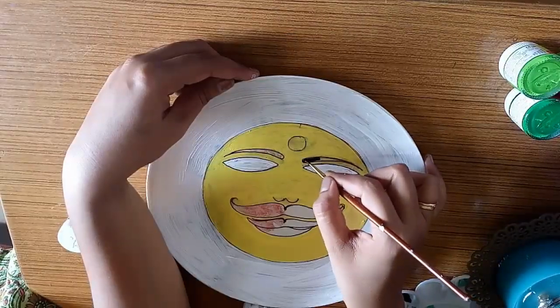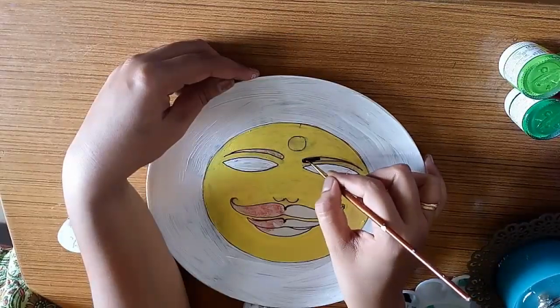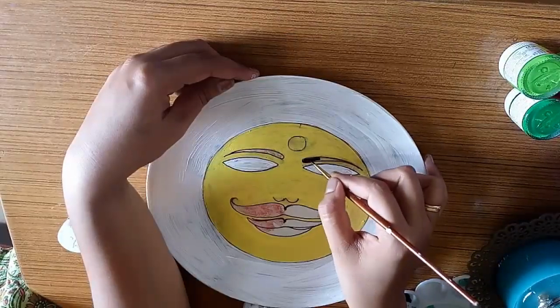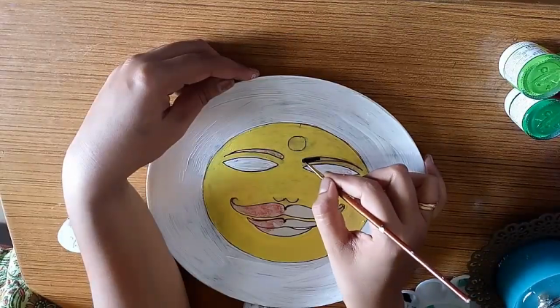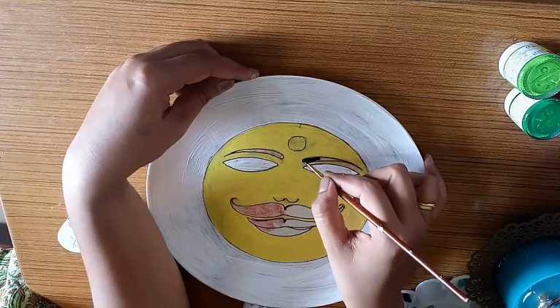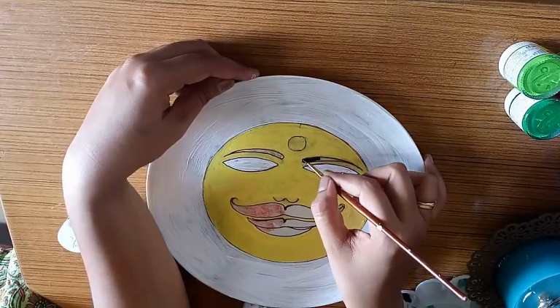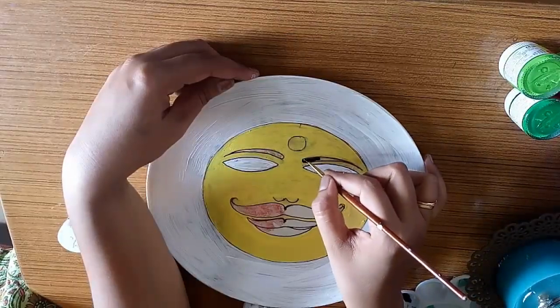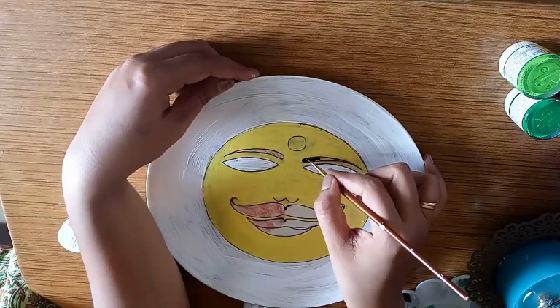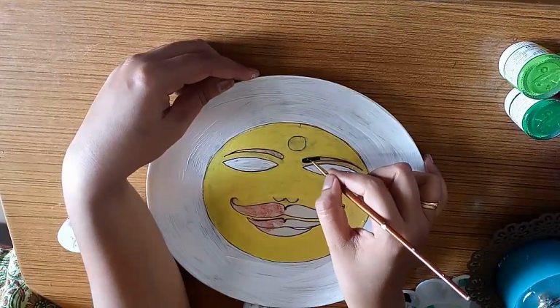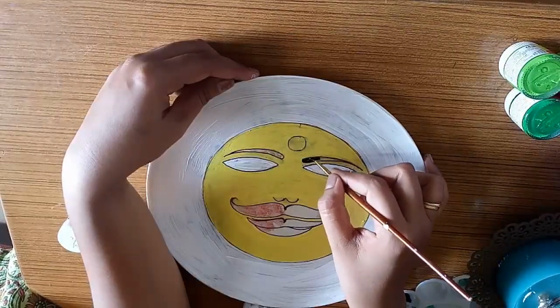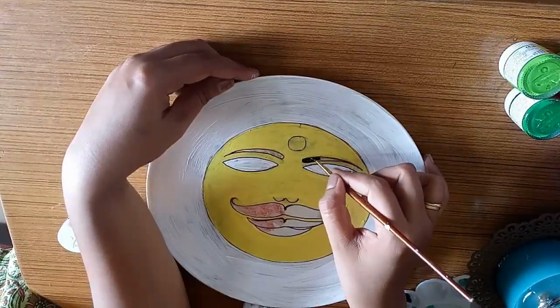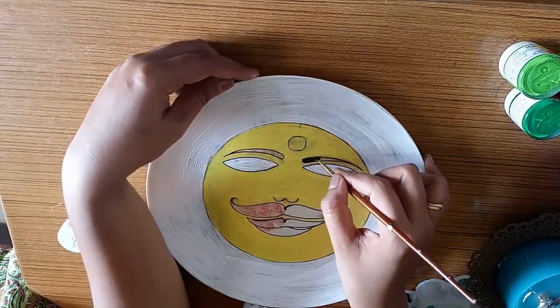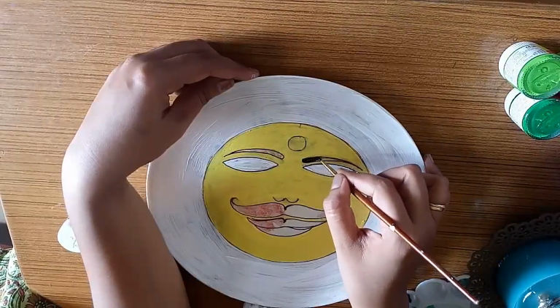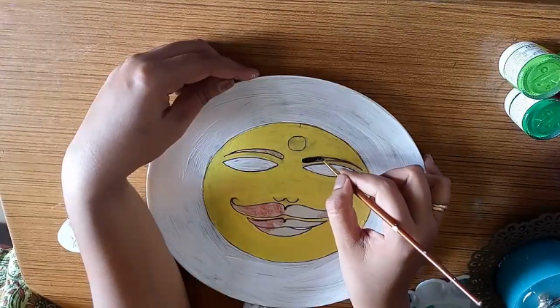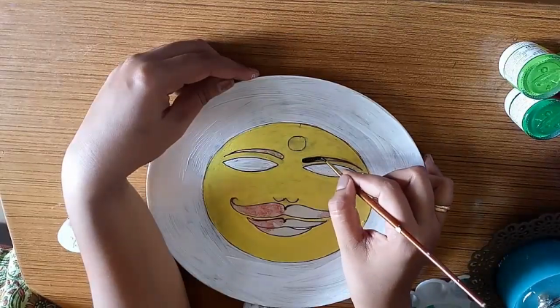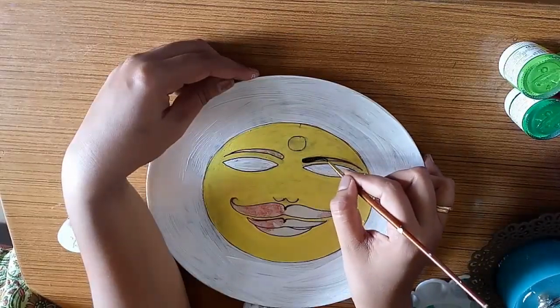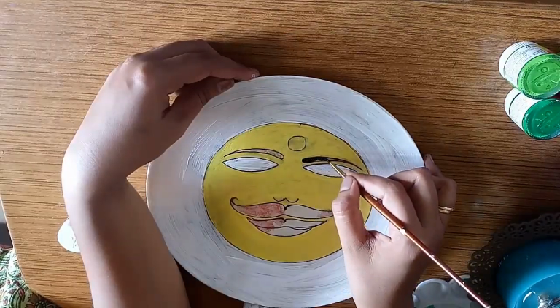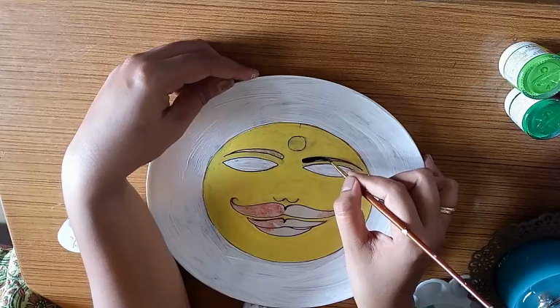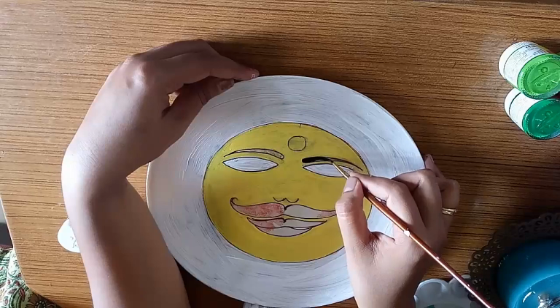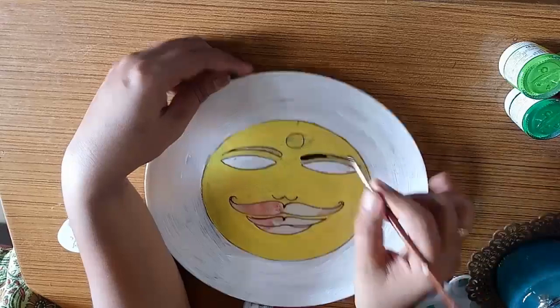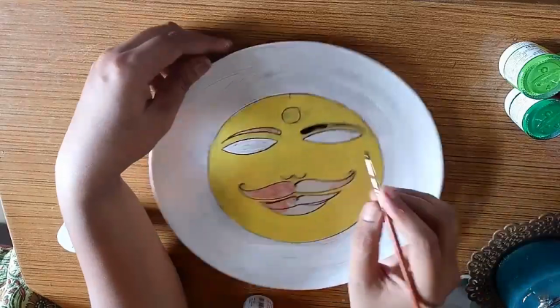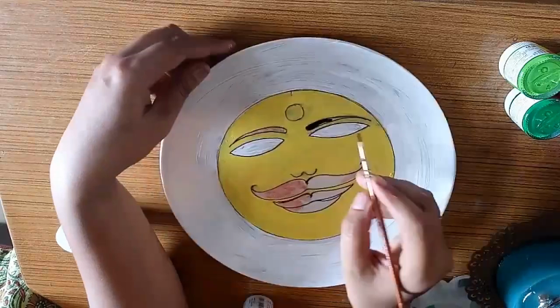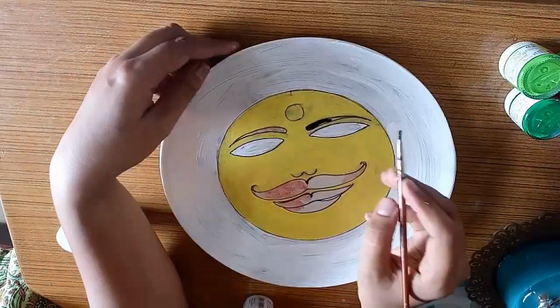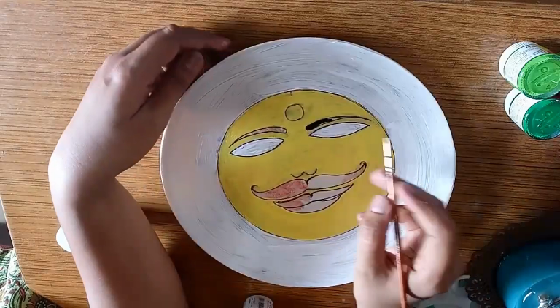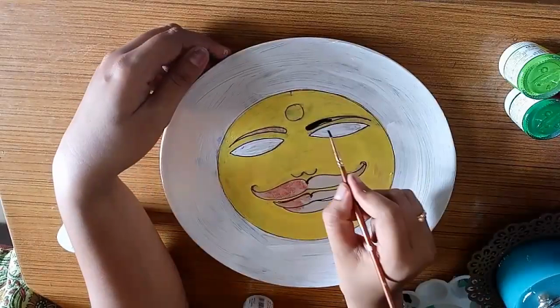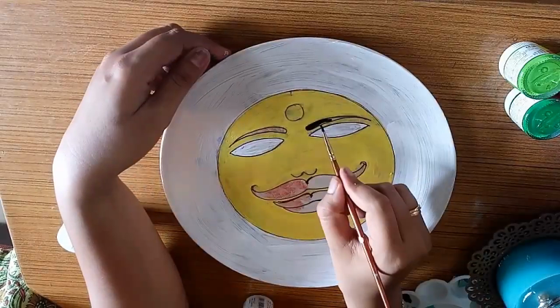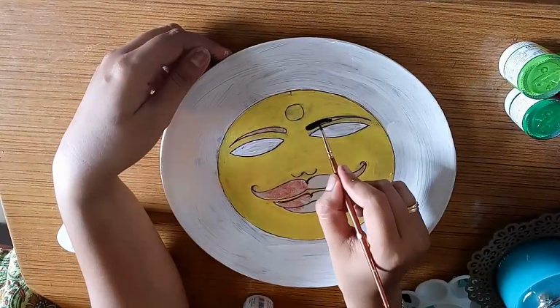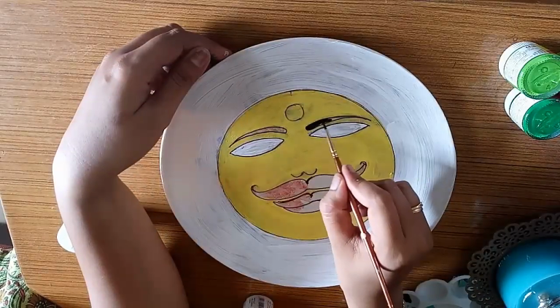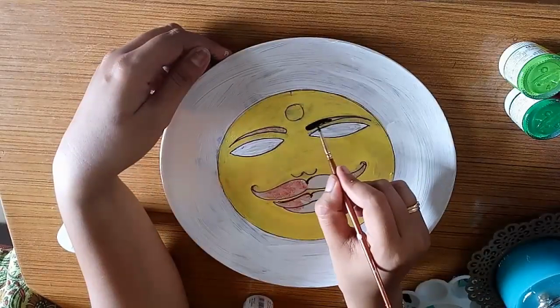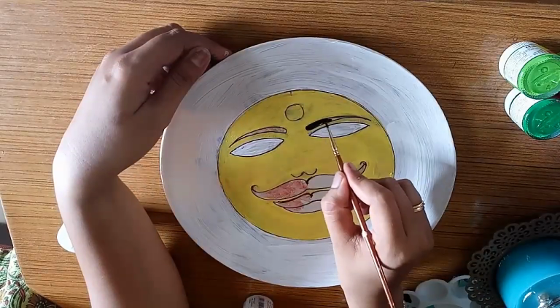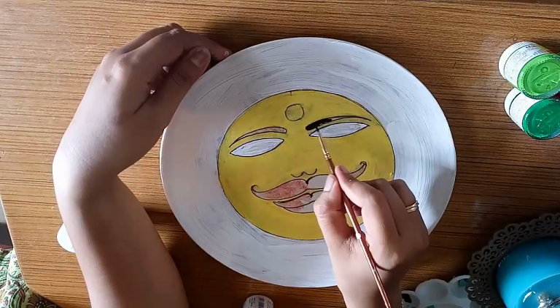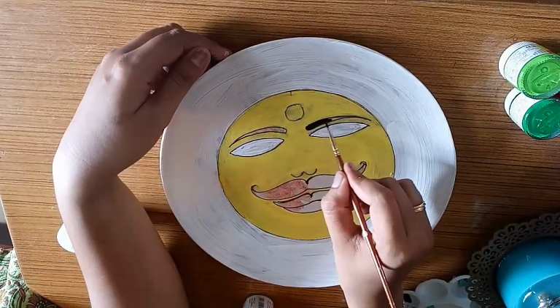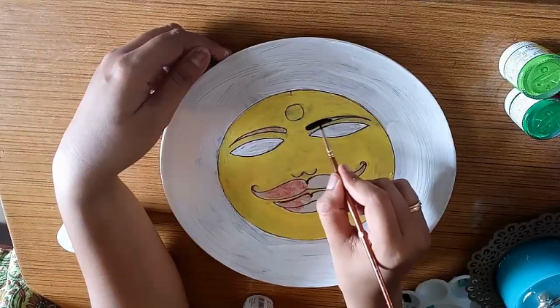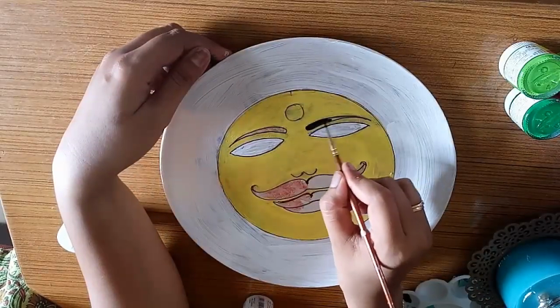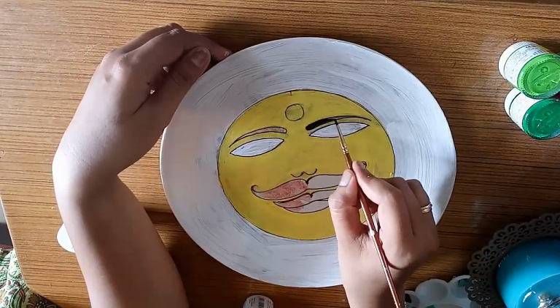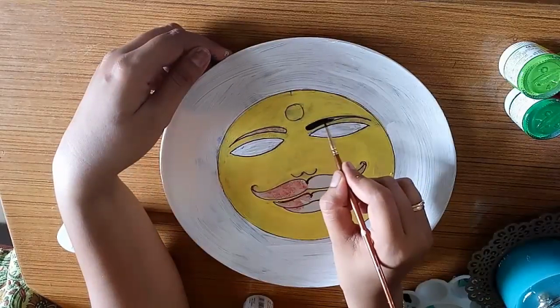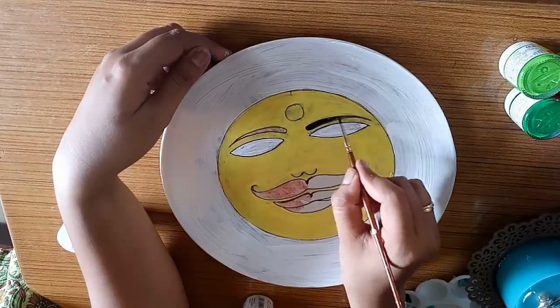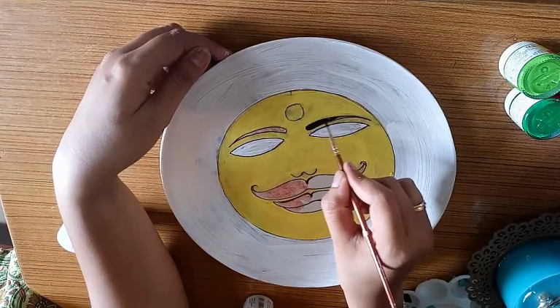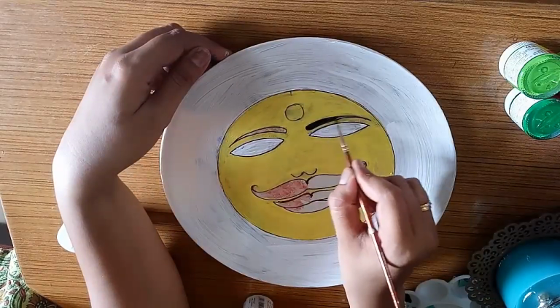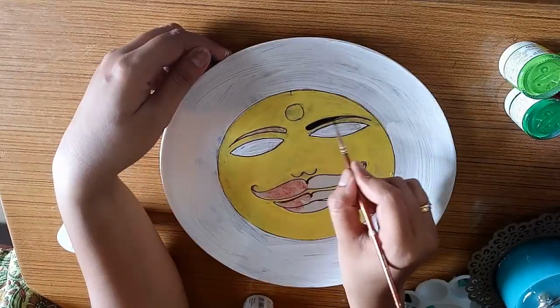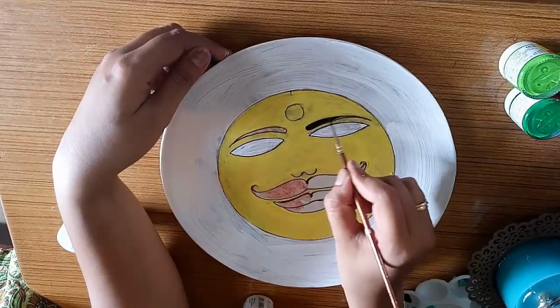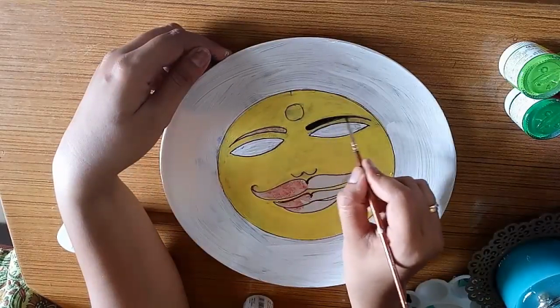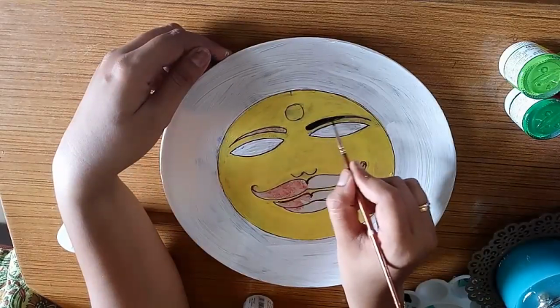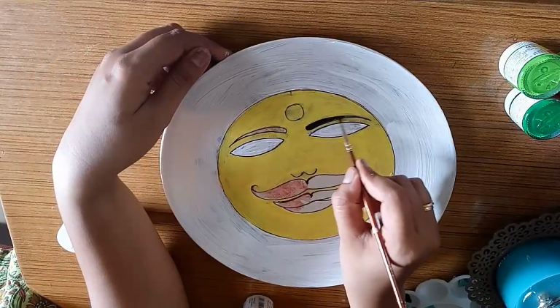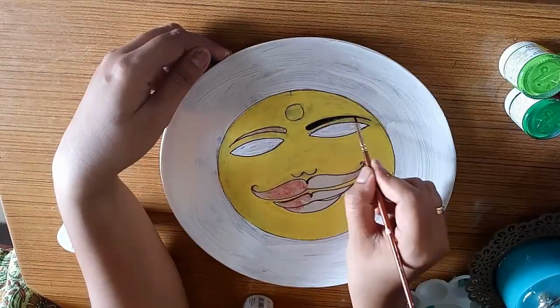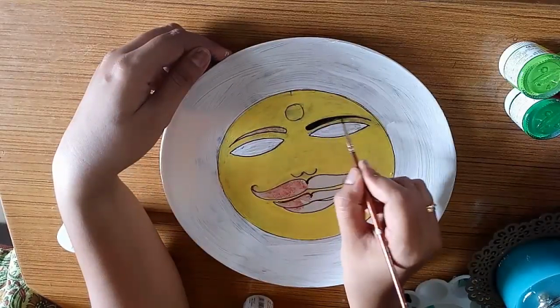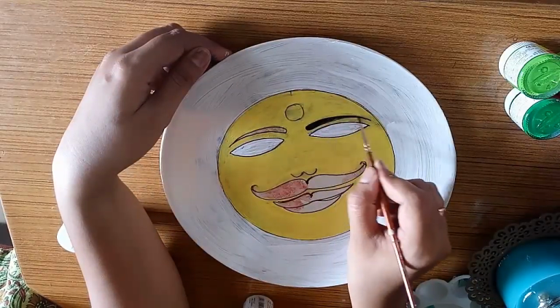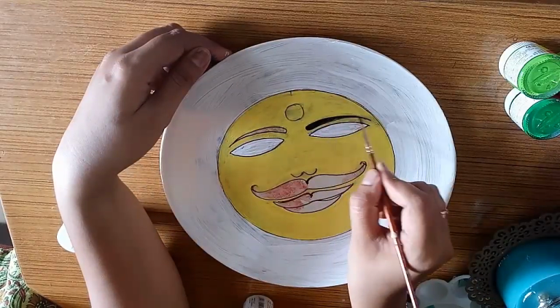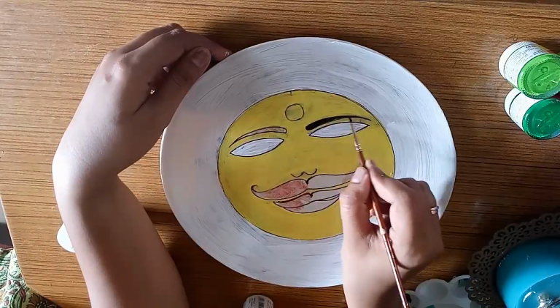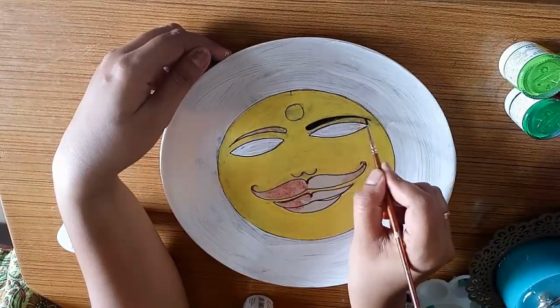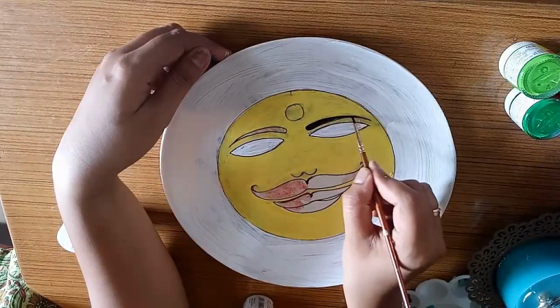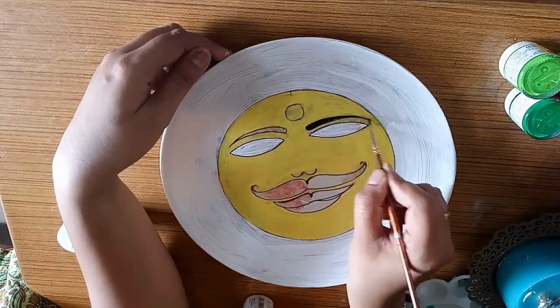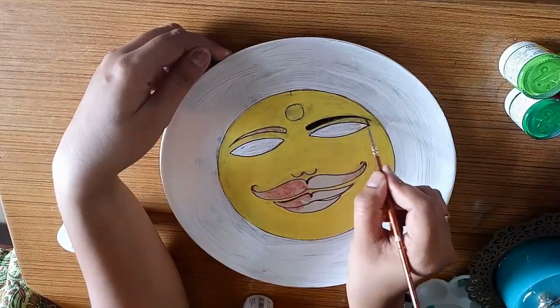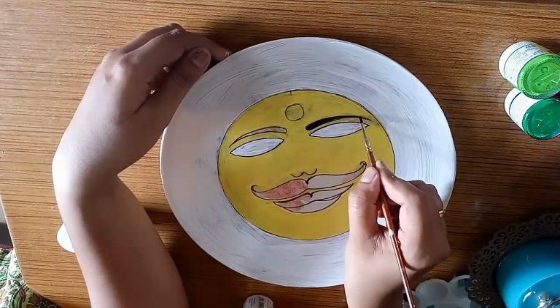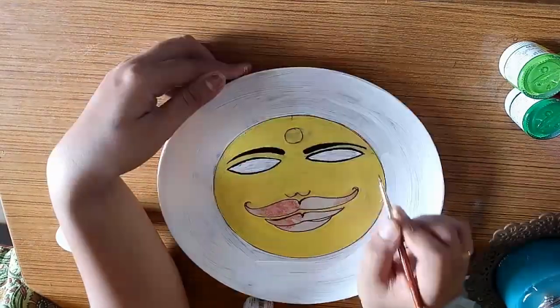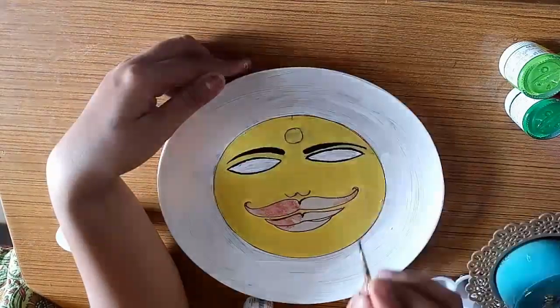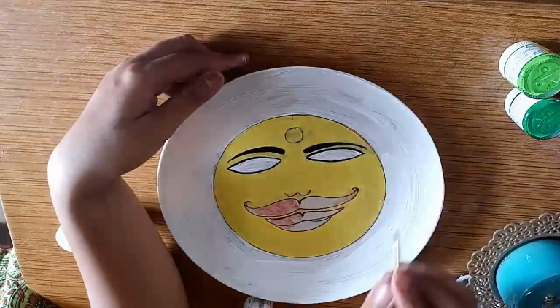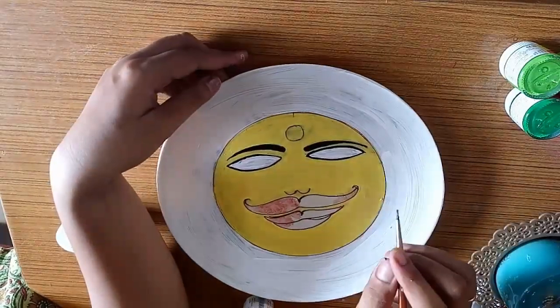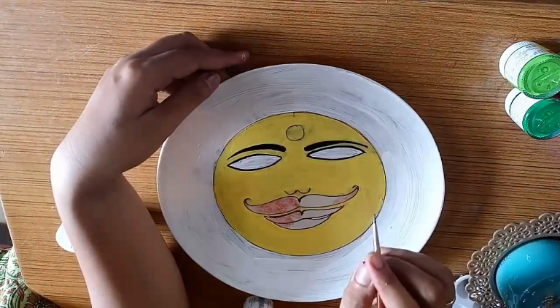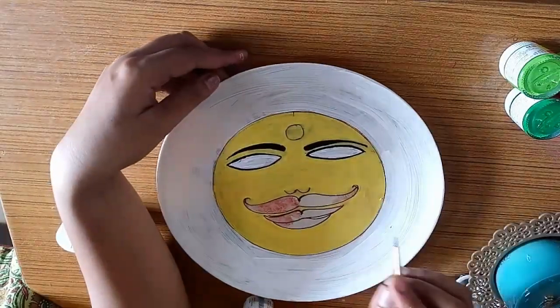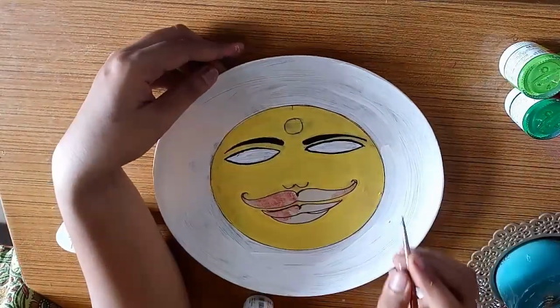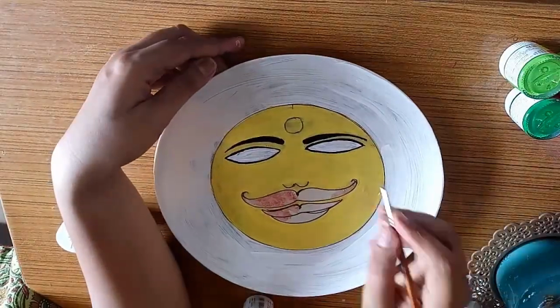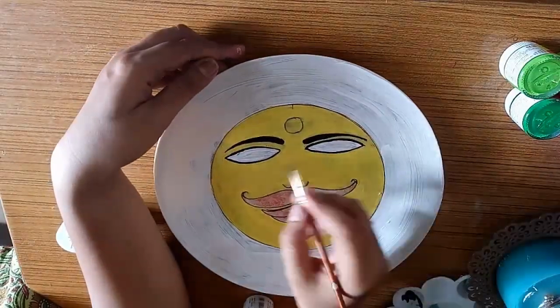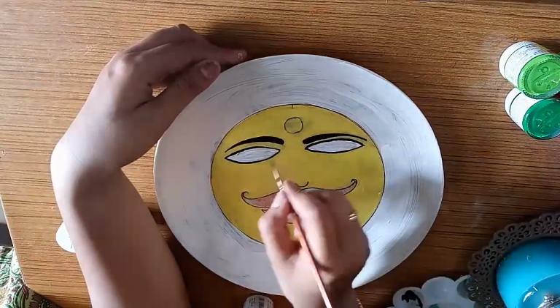For this plate, I have painted the sun. The sun is a very powerful symbol.